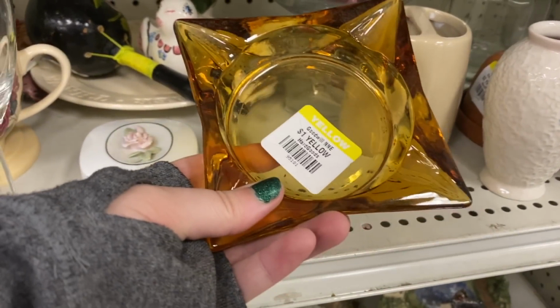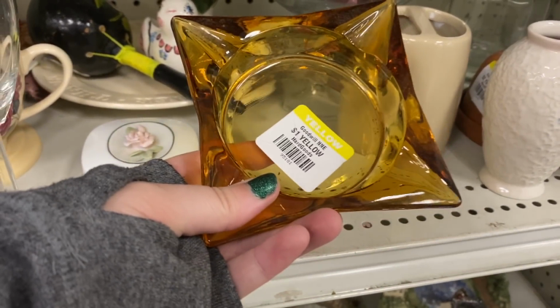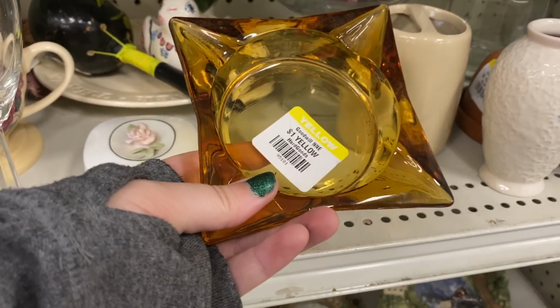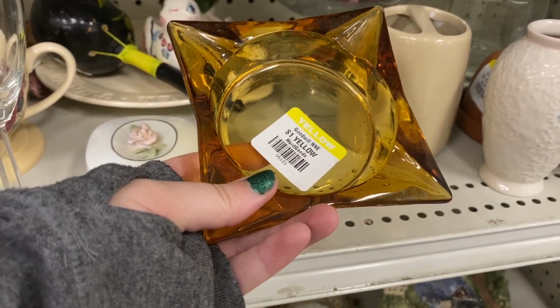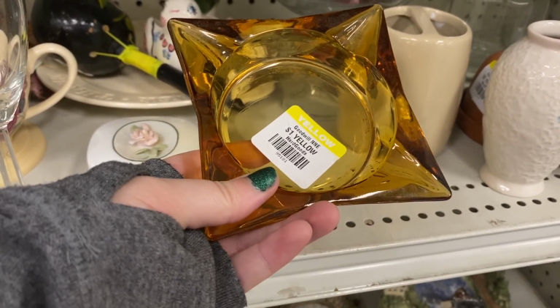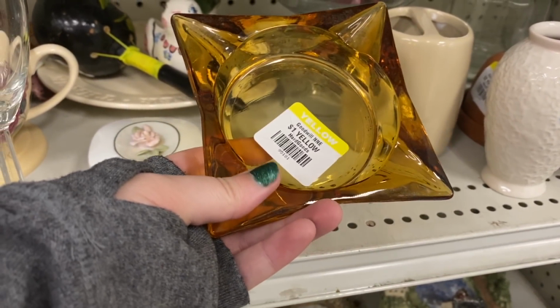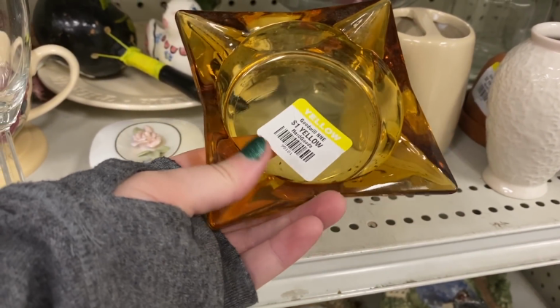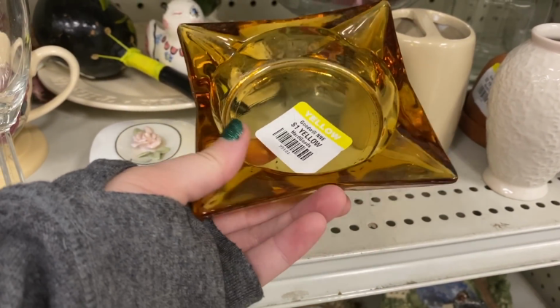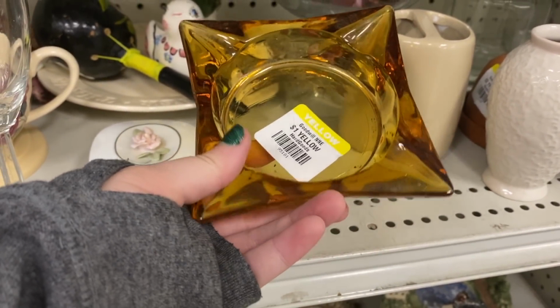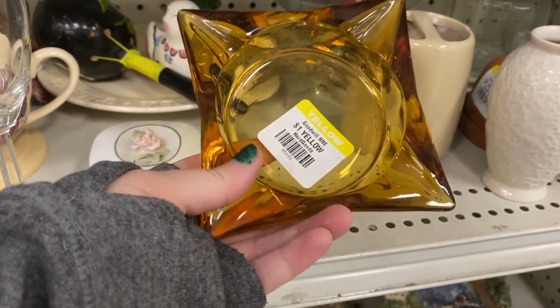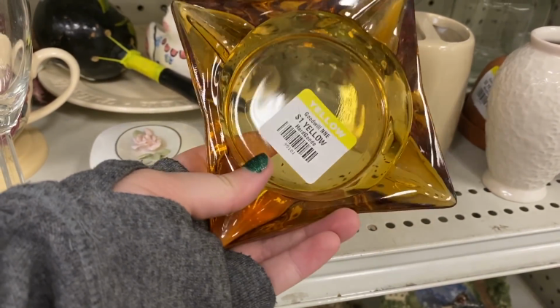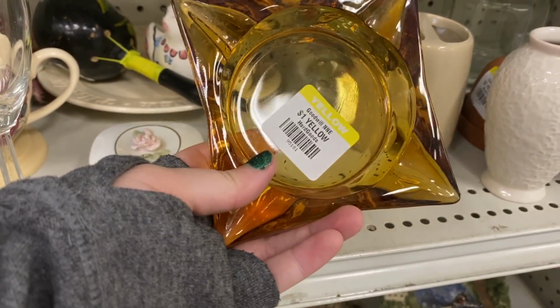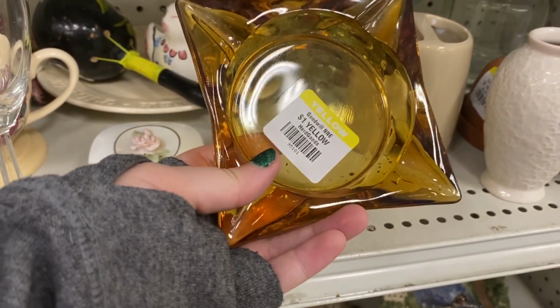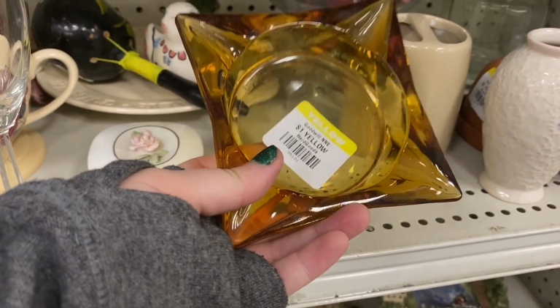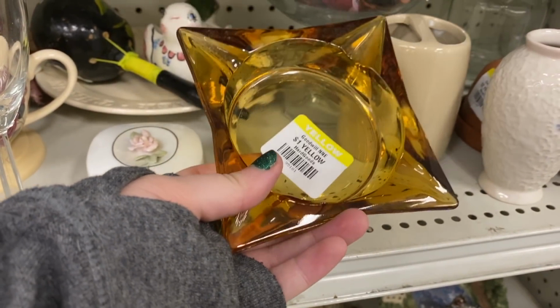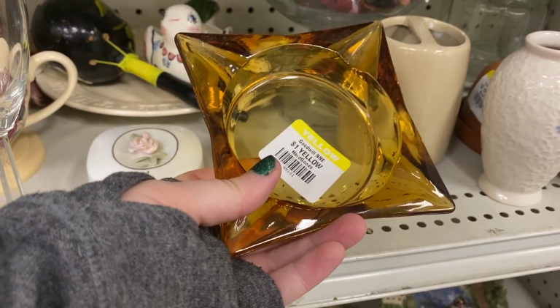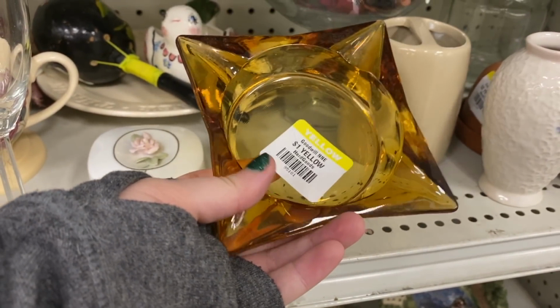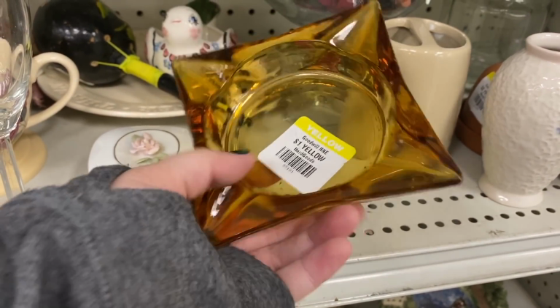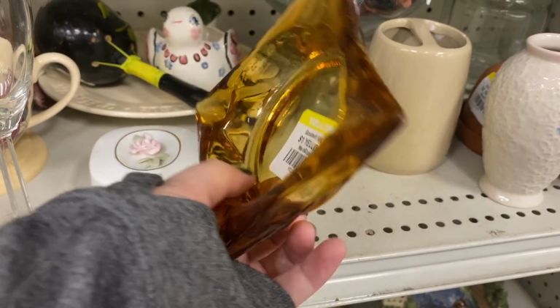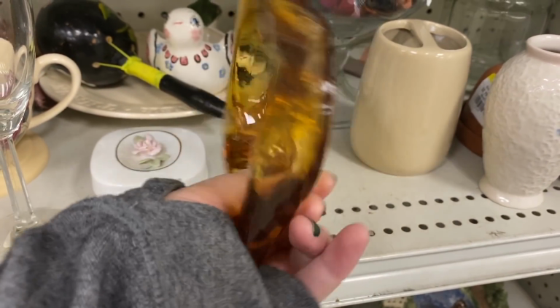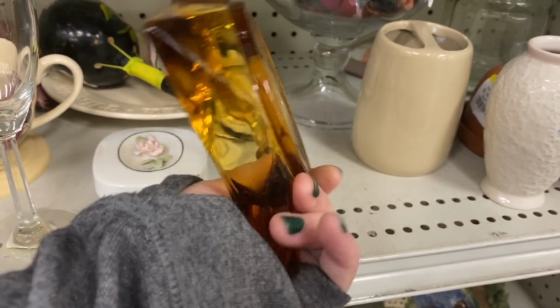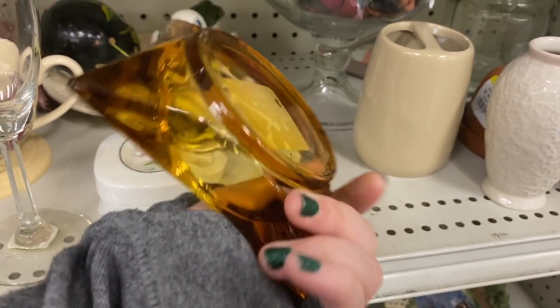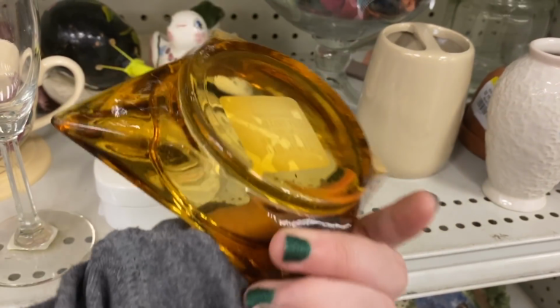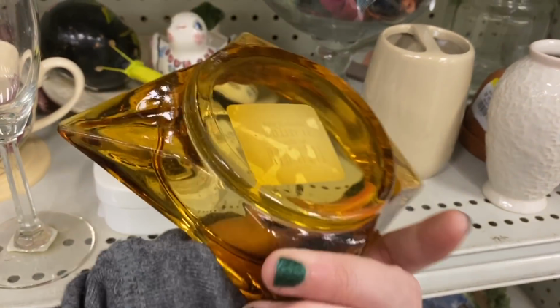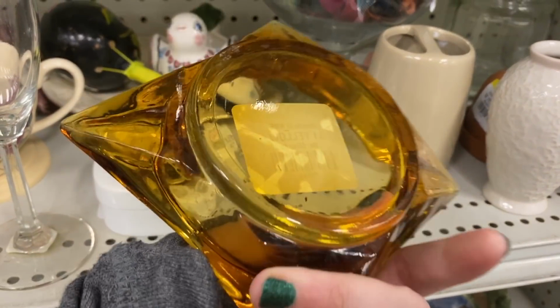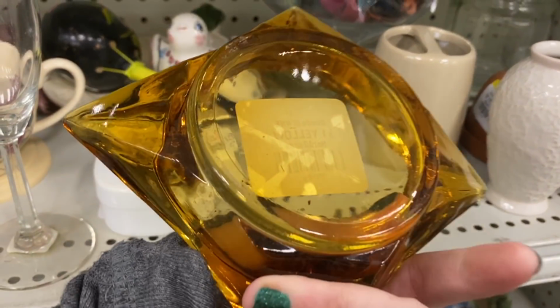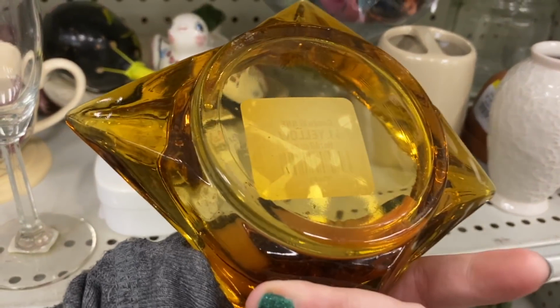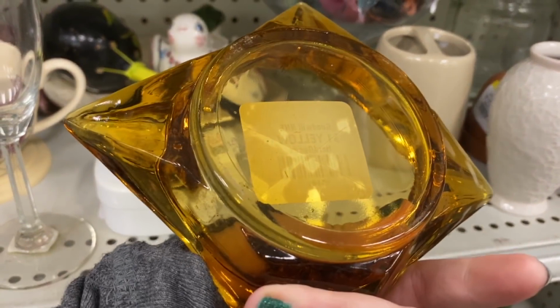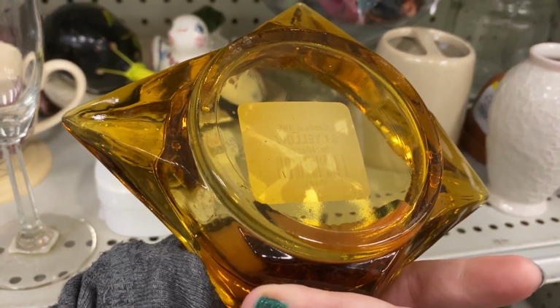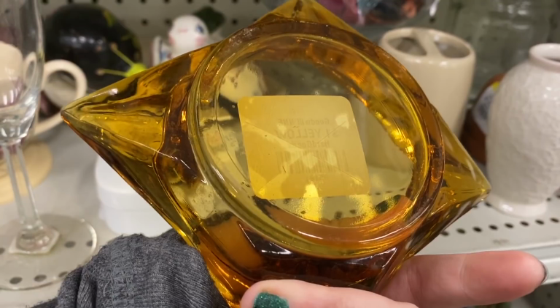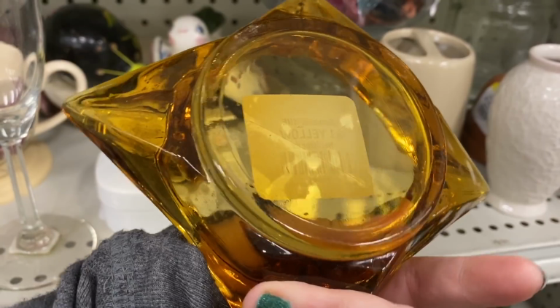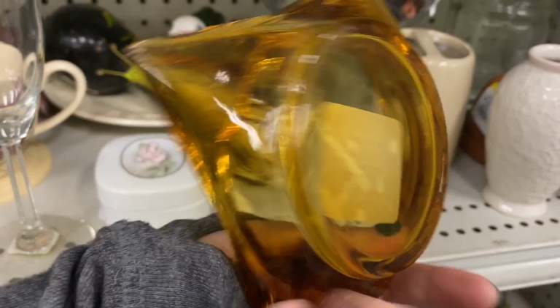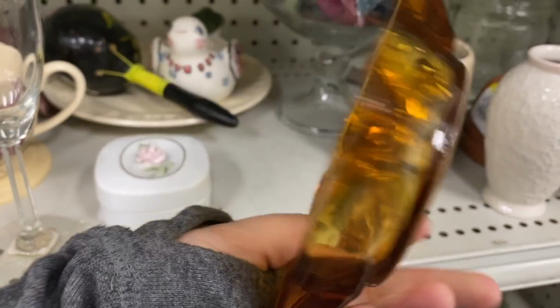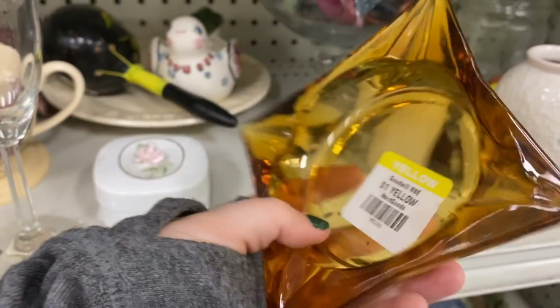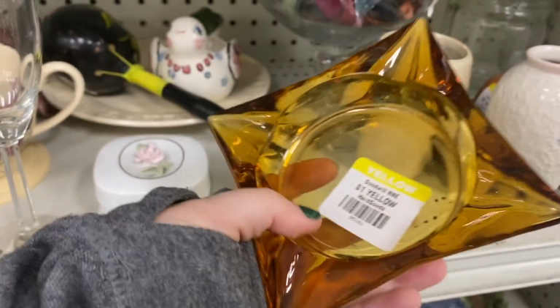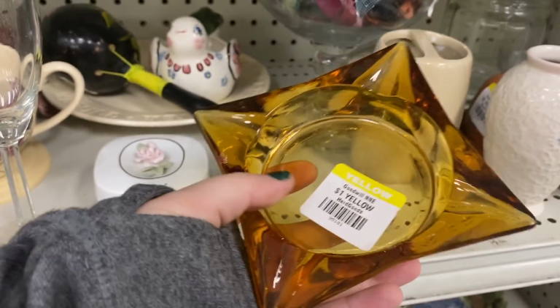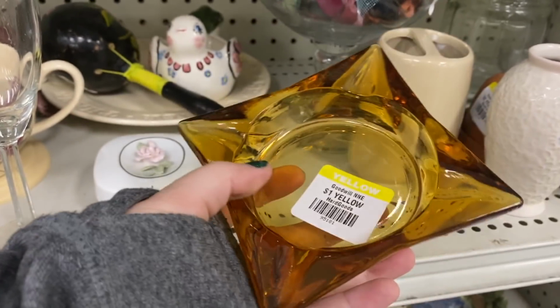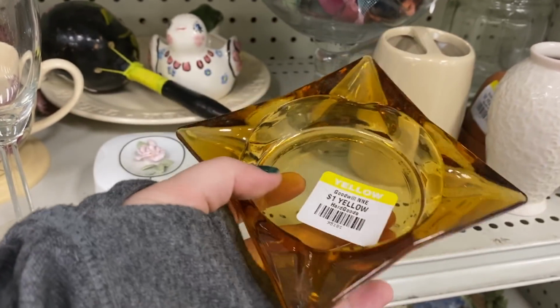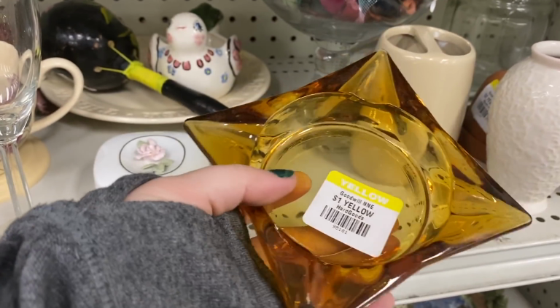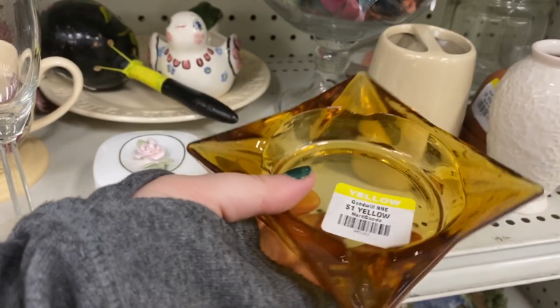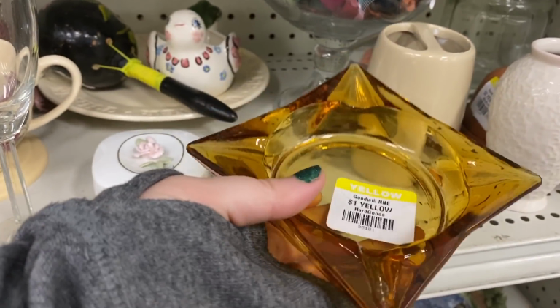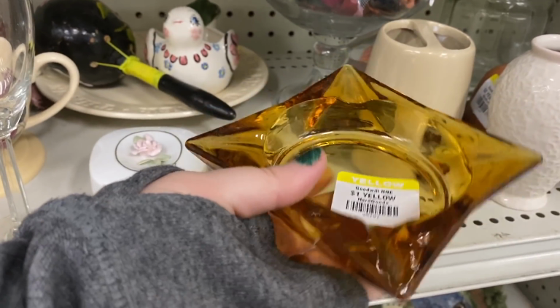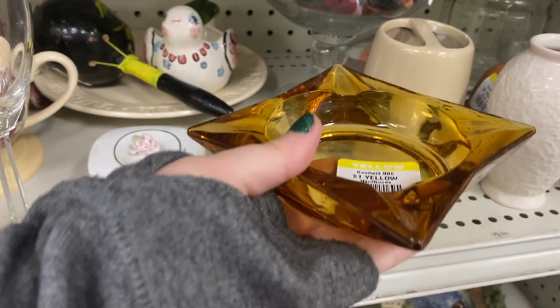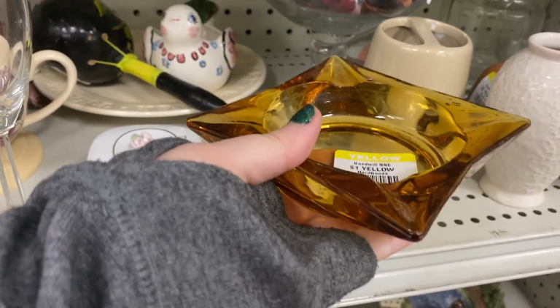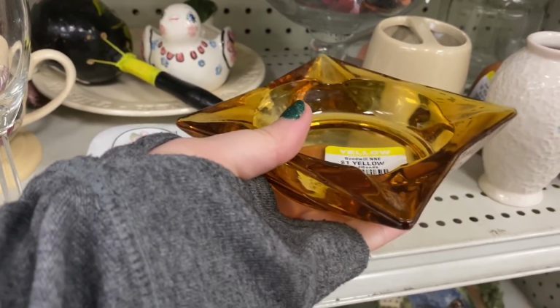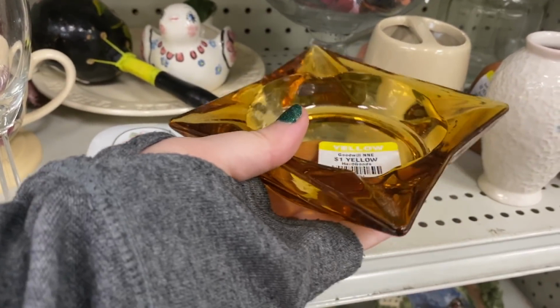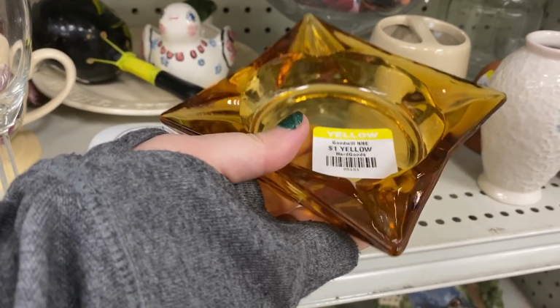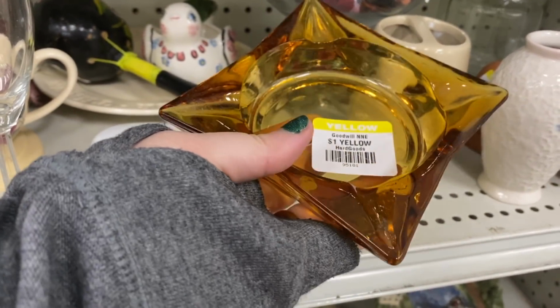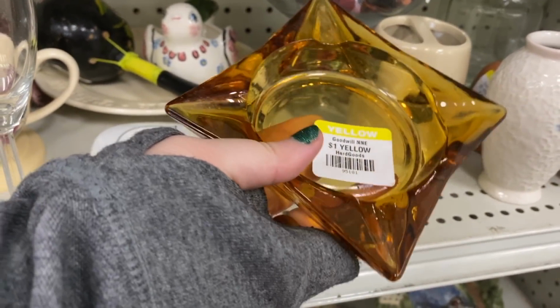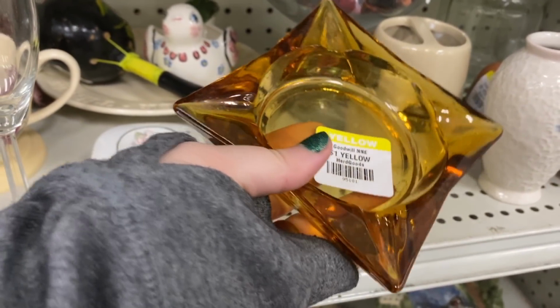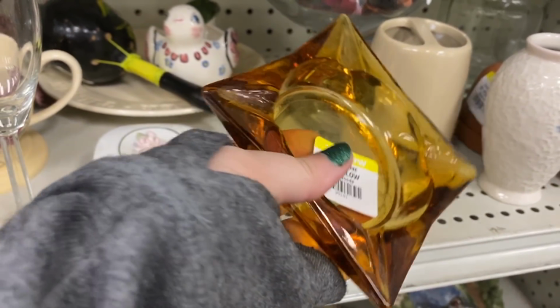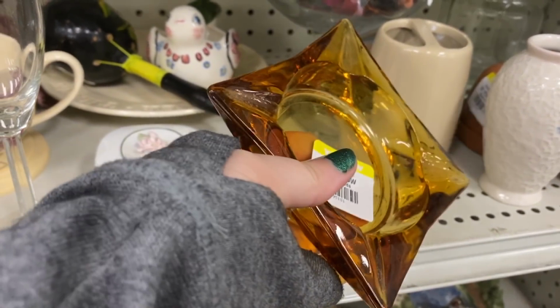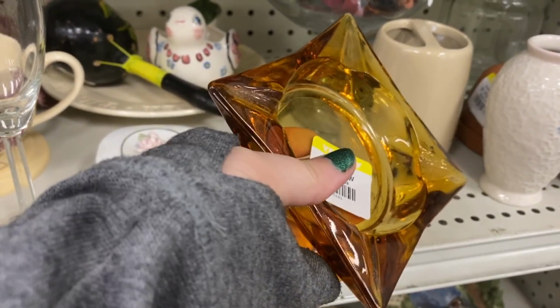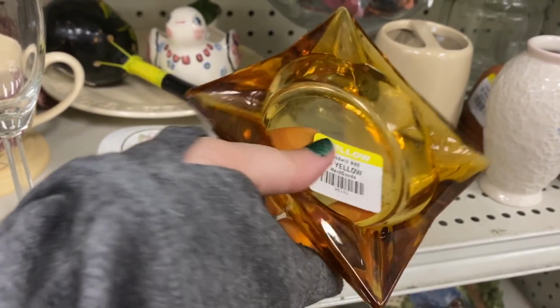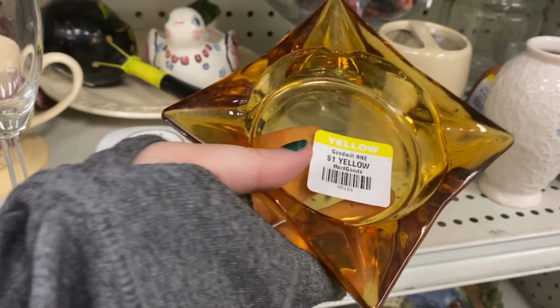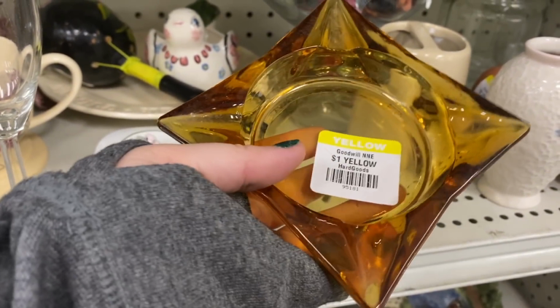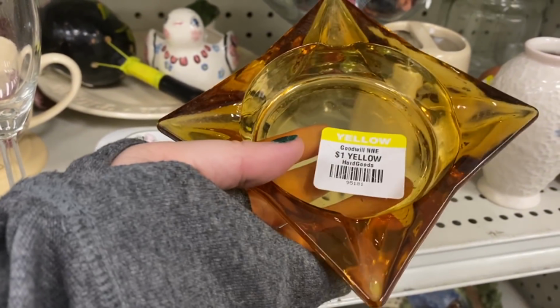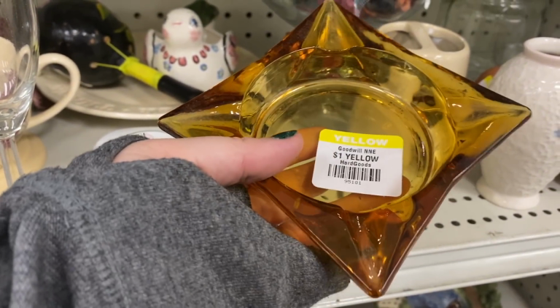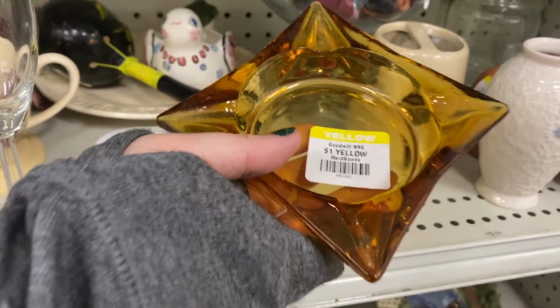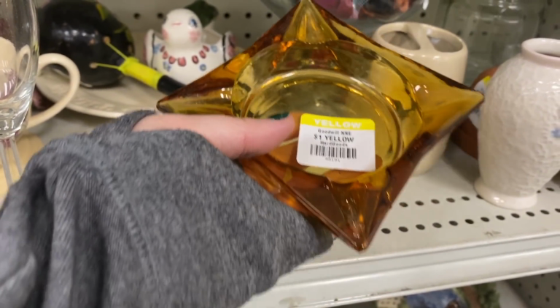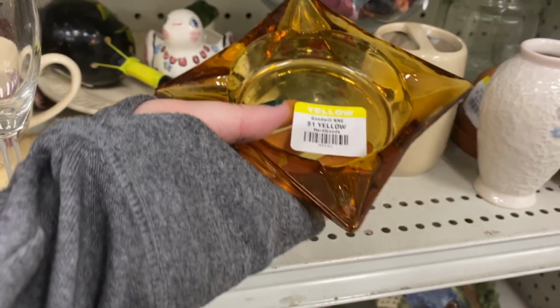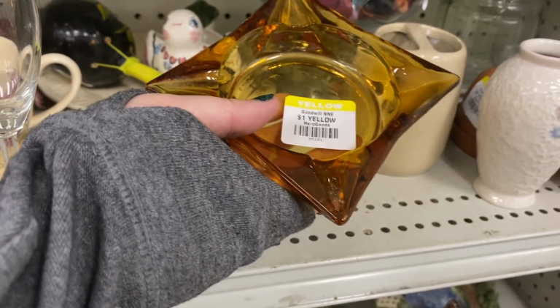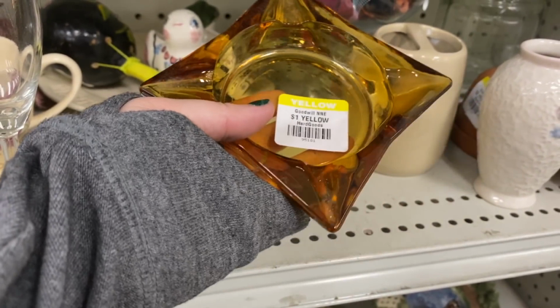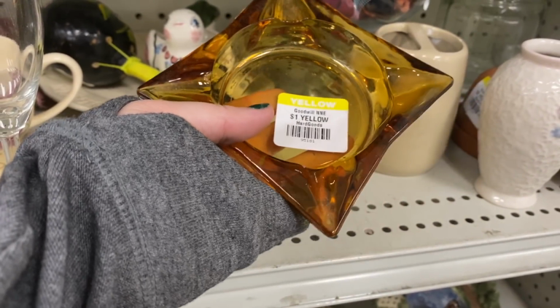I don't normally pick up ashtrays, but there are a lot of different ways you can repurpose them these days. I thought this was a beautiful piece of art glass.